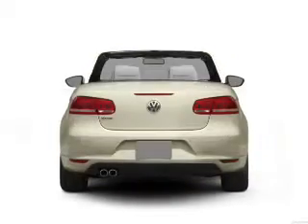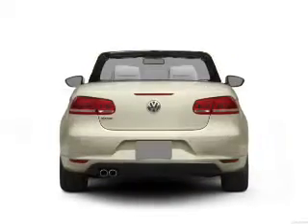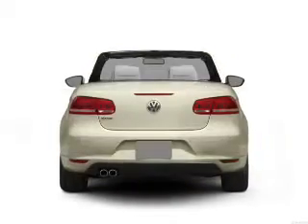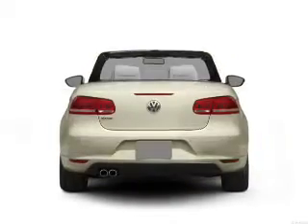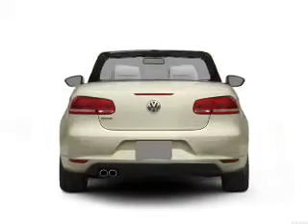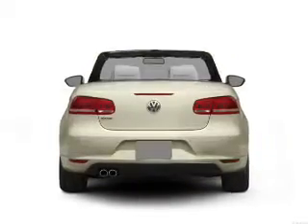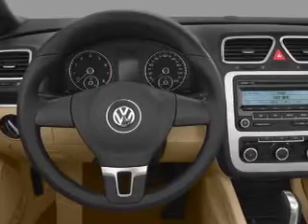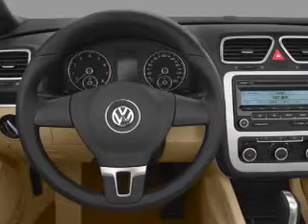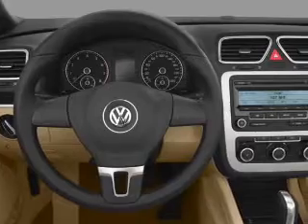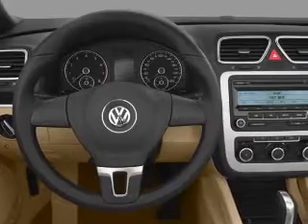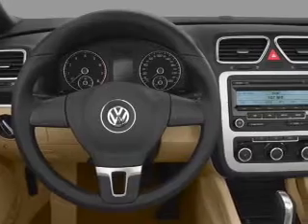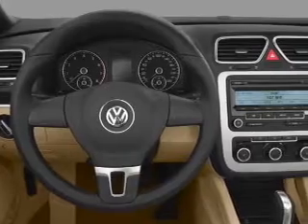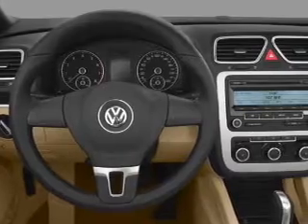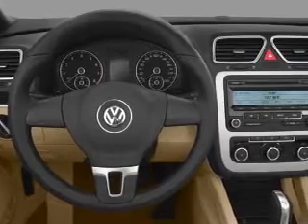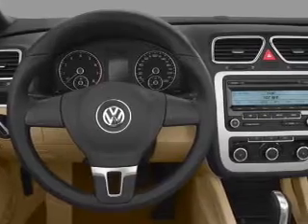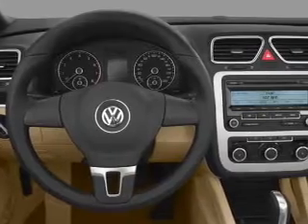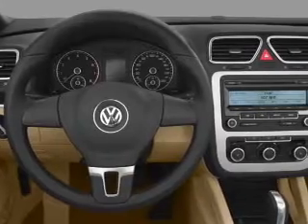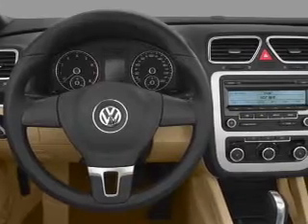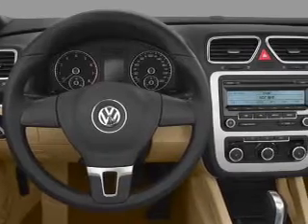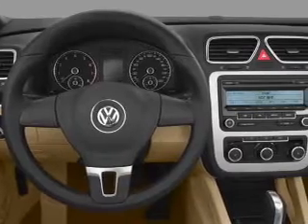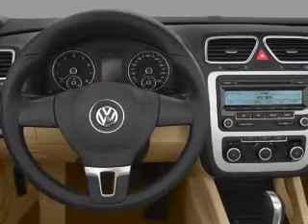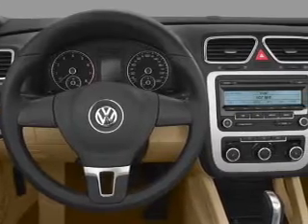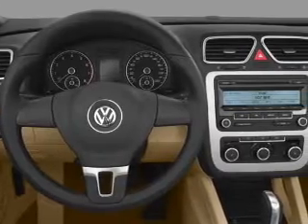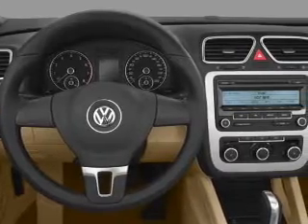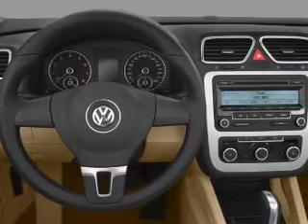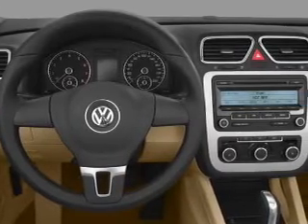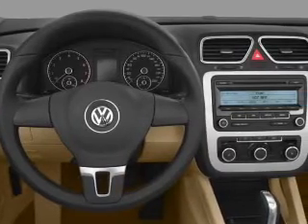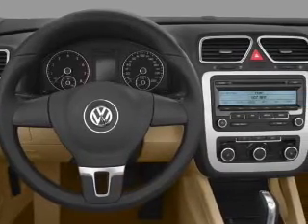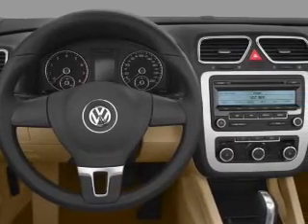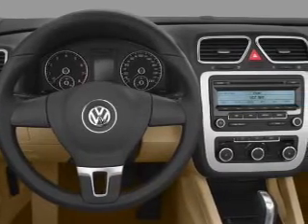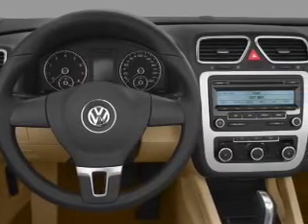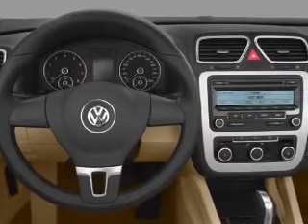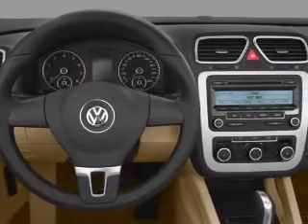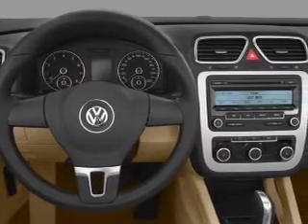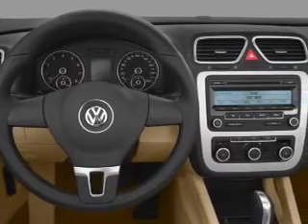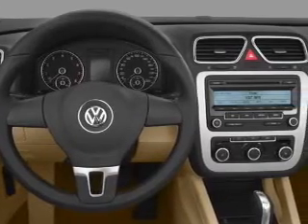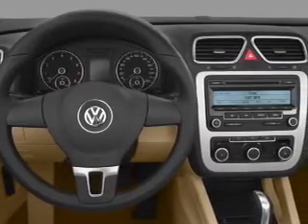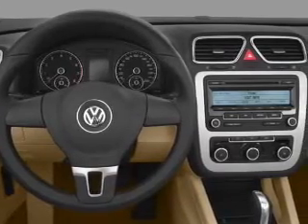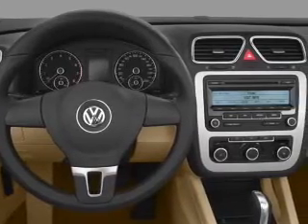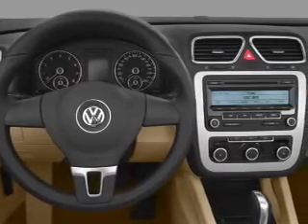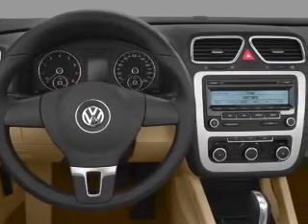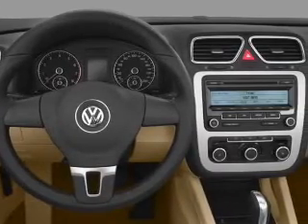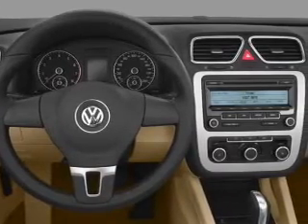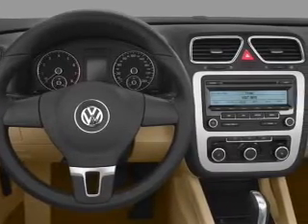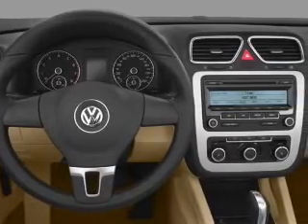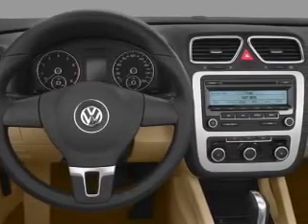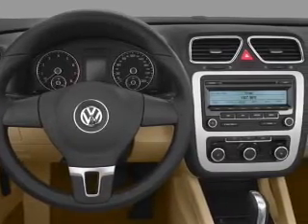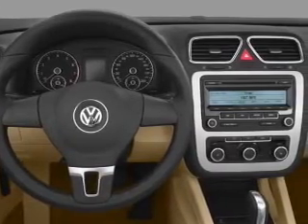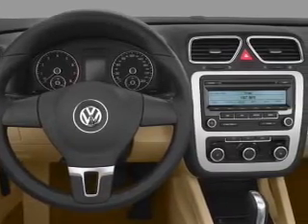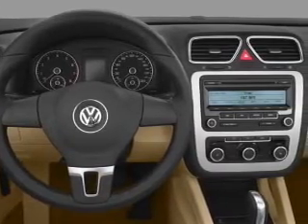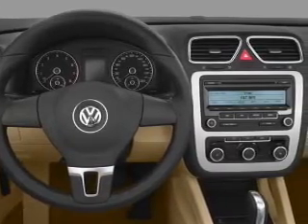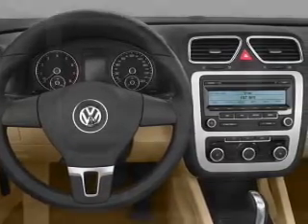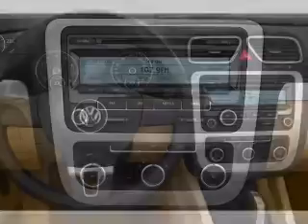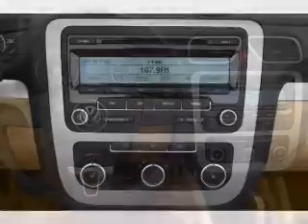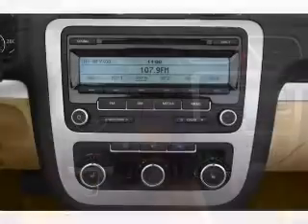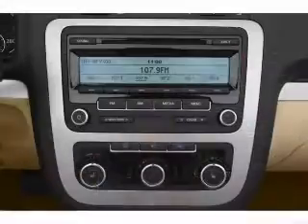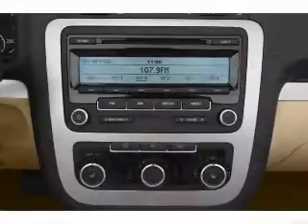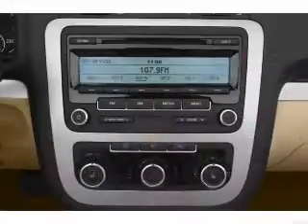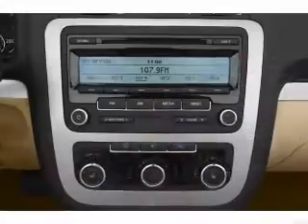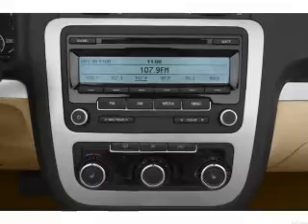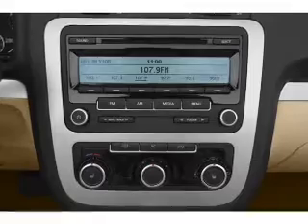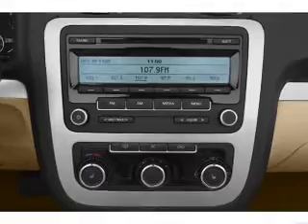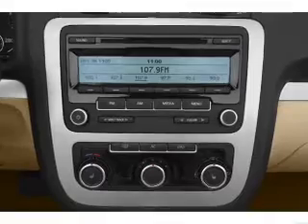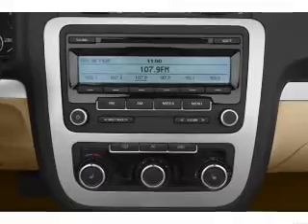Check out this 2012 Volkswagen EOS. Travel the roads in style and comfort in this great vehicle.